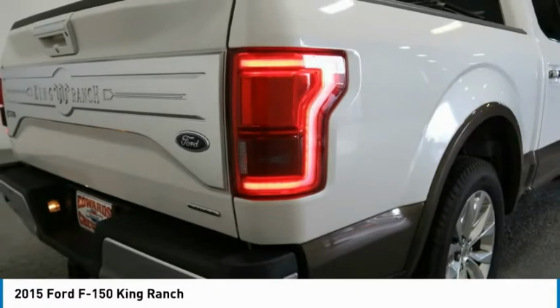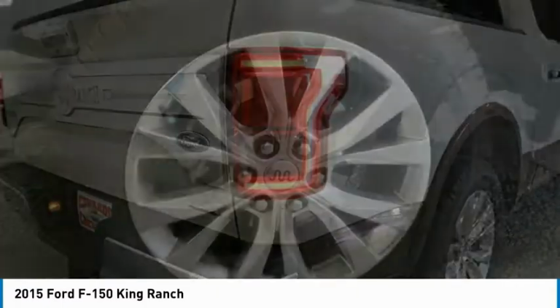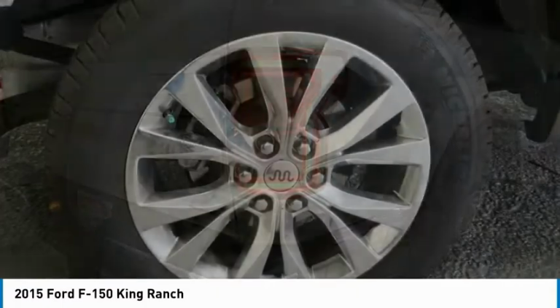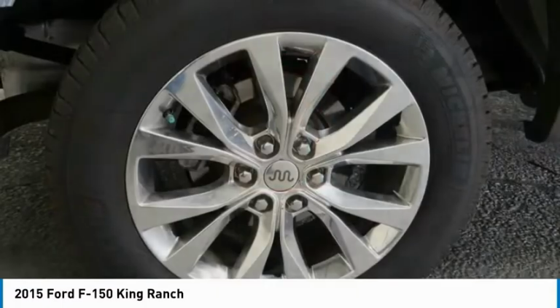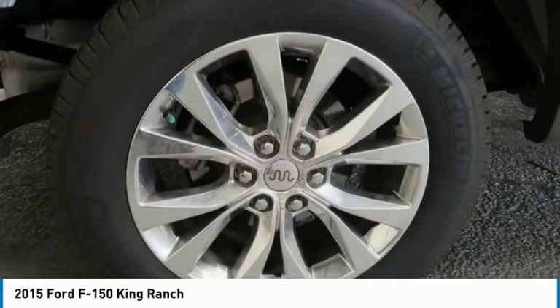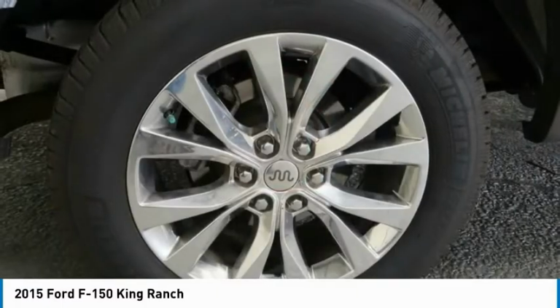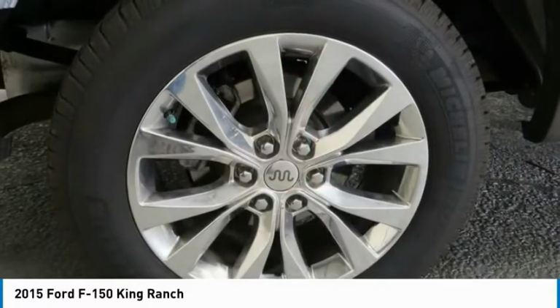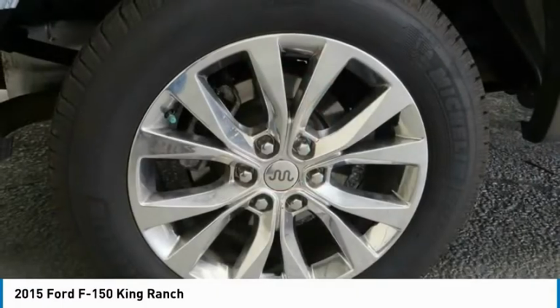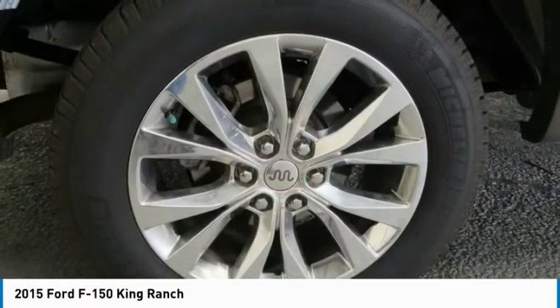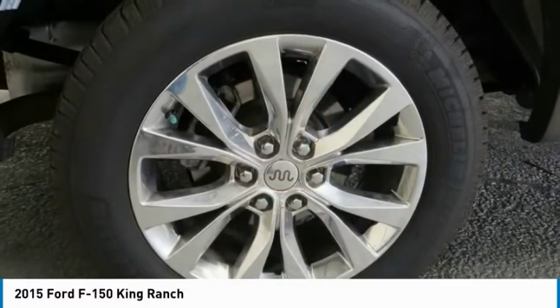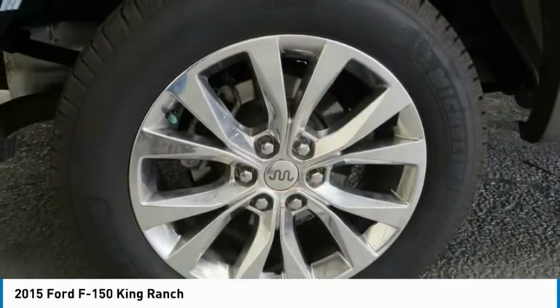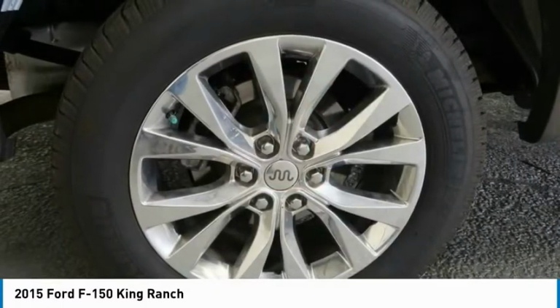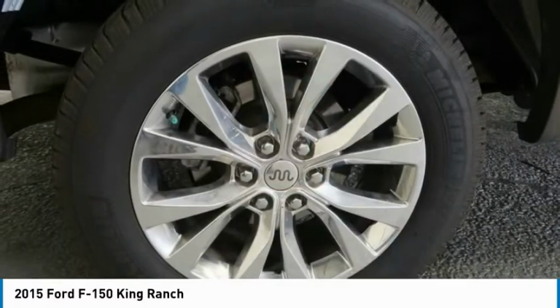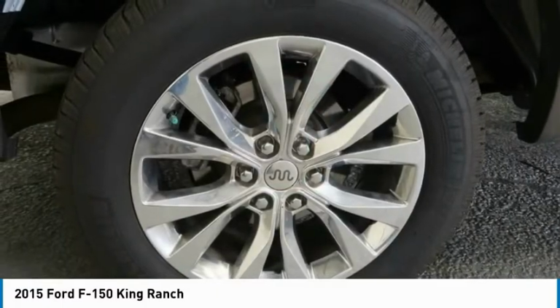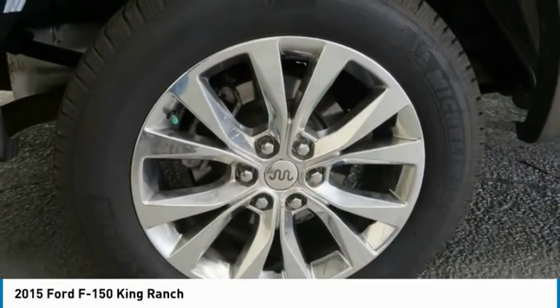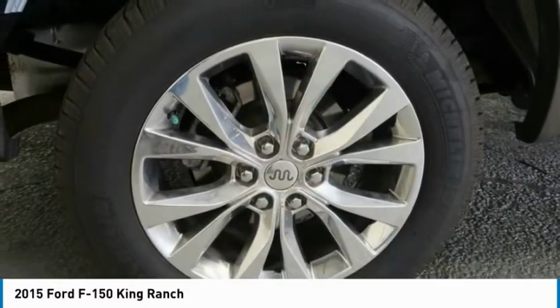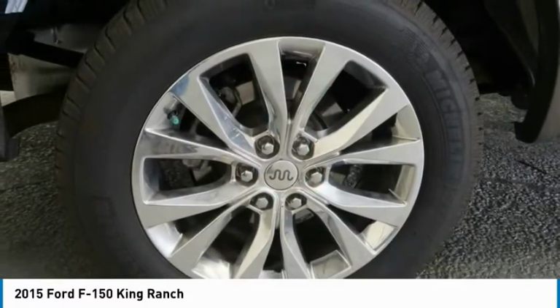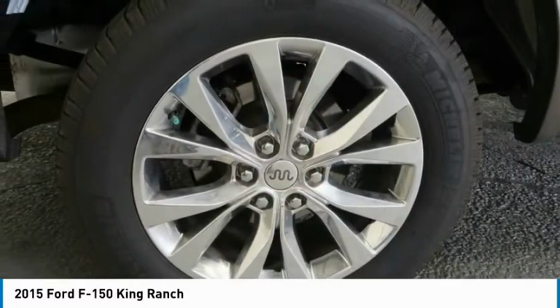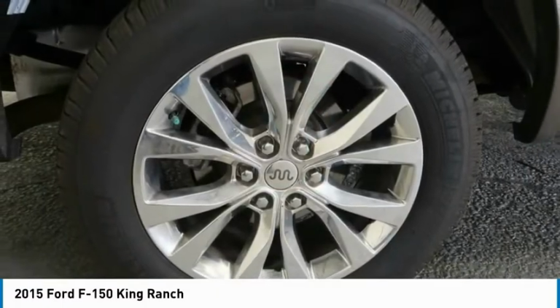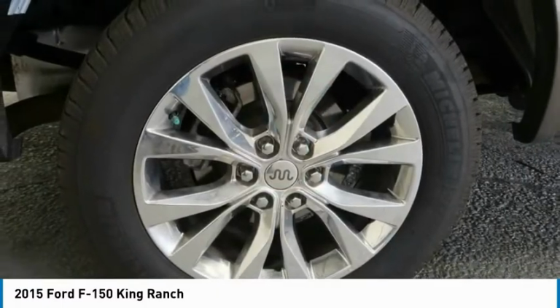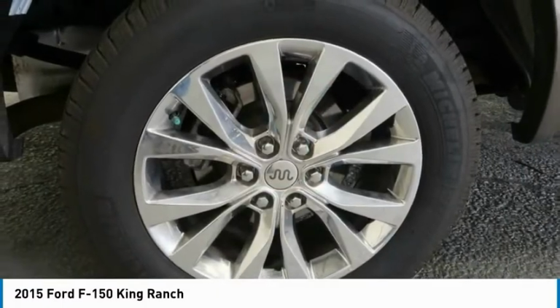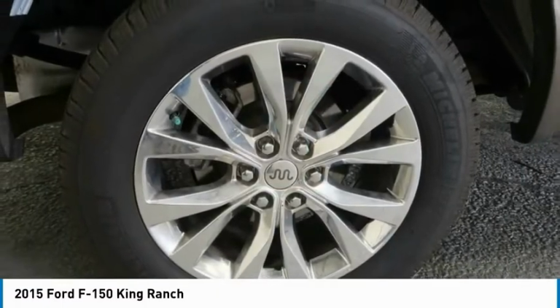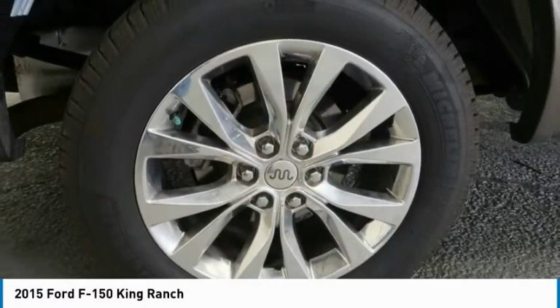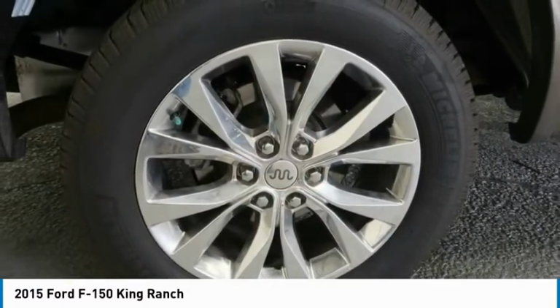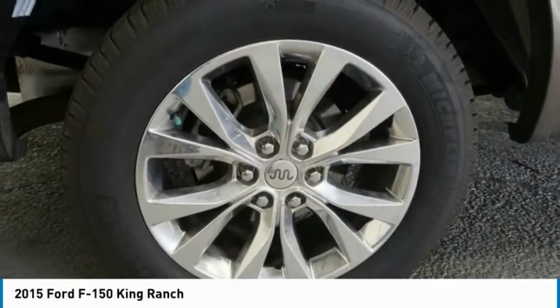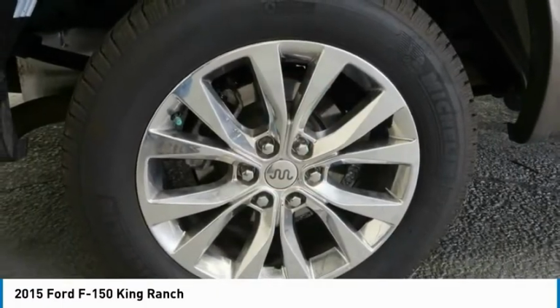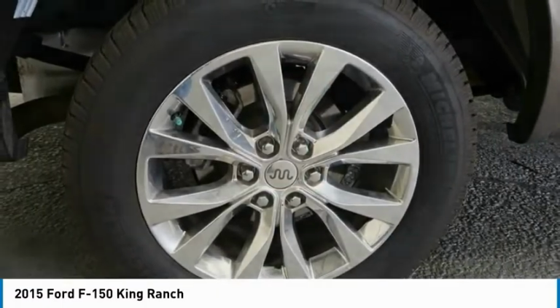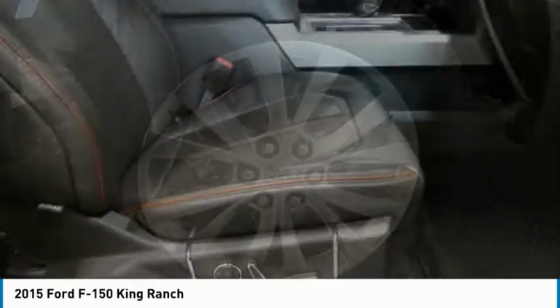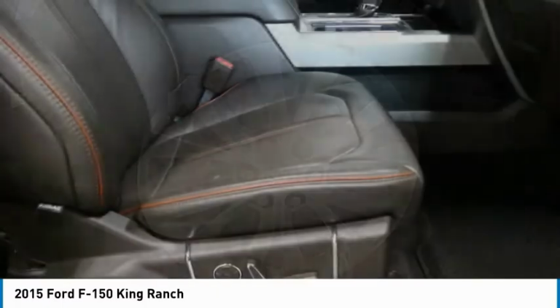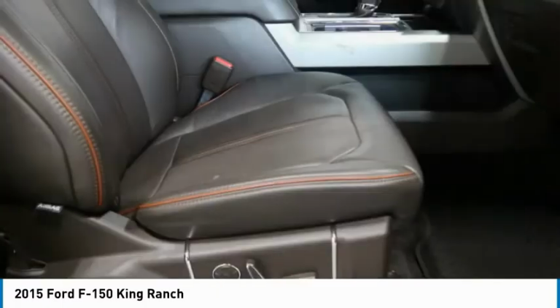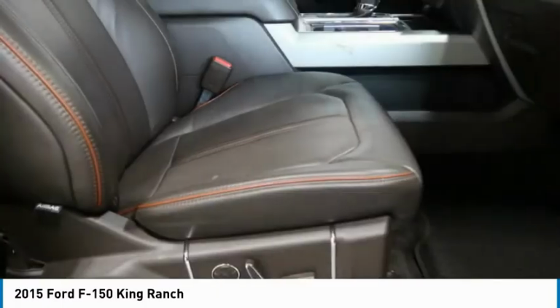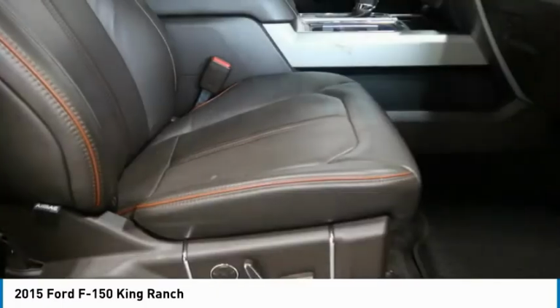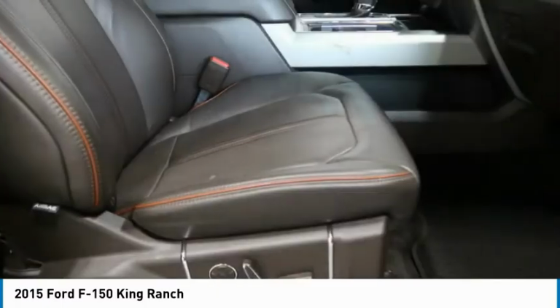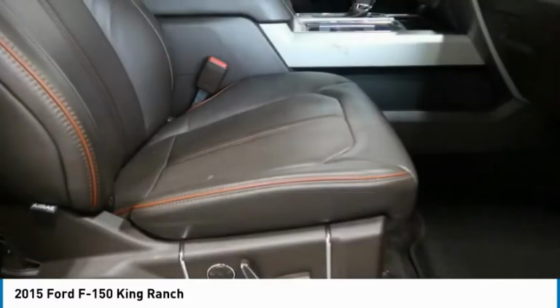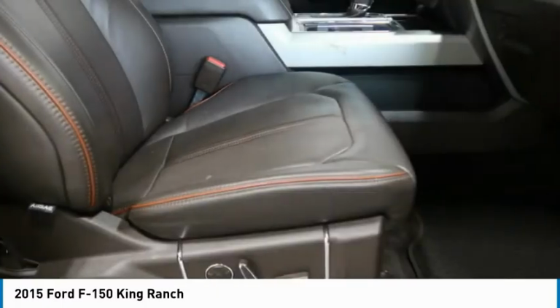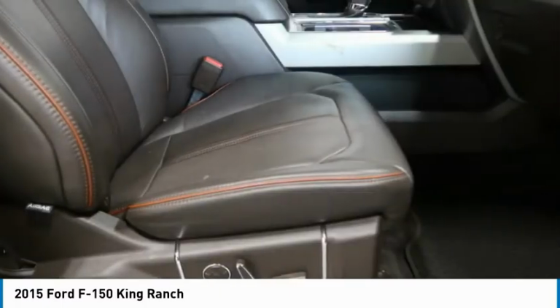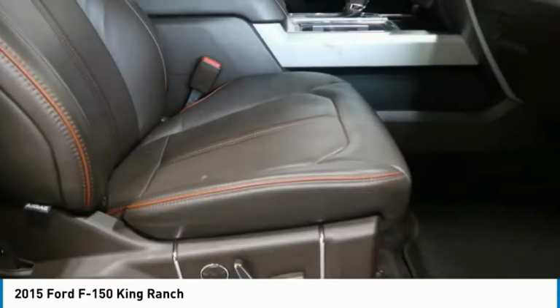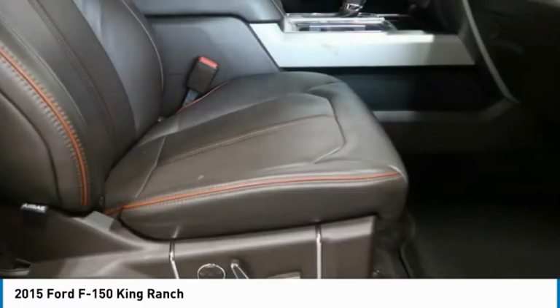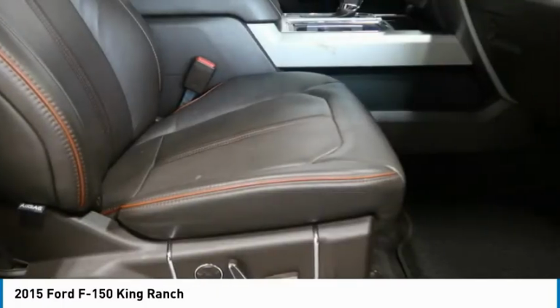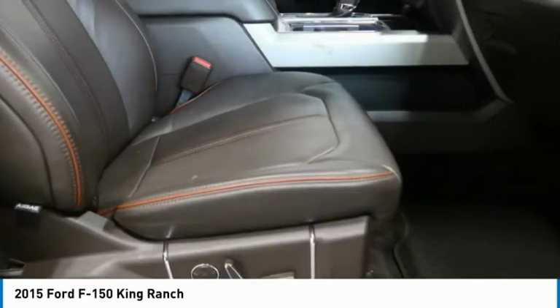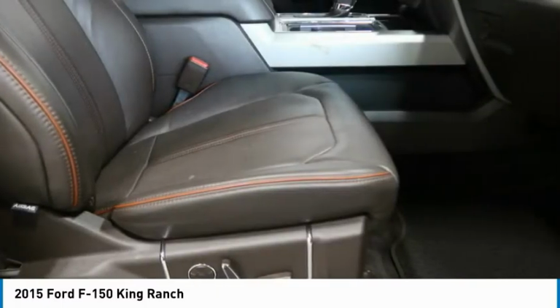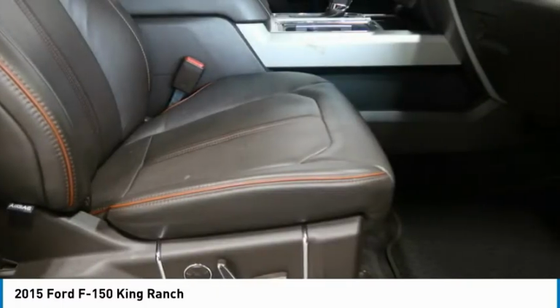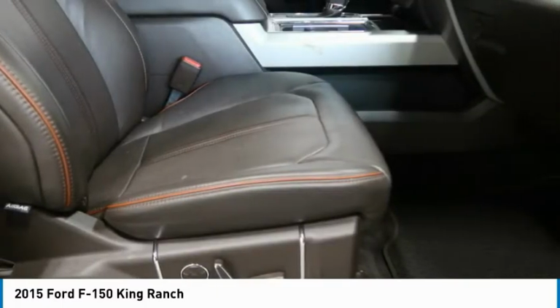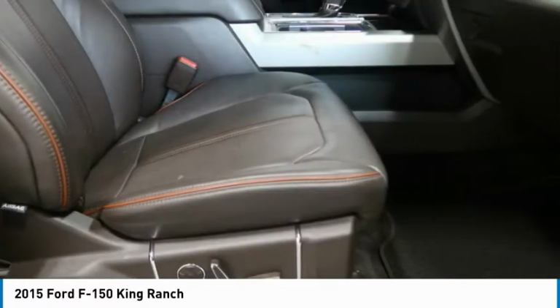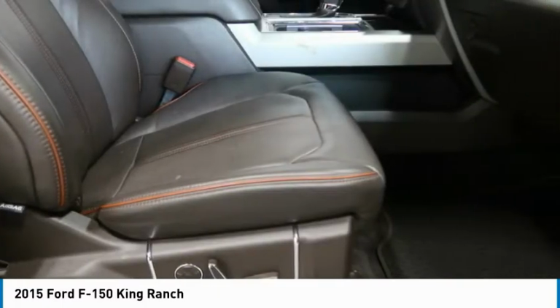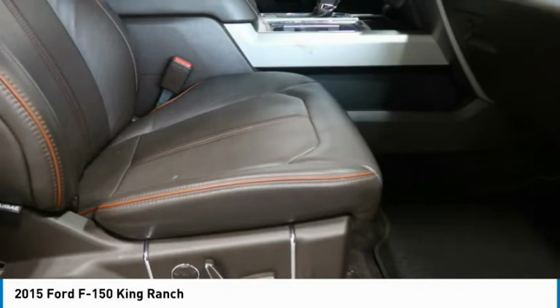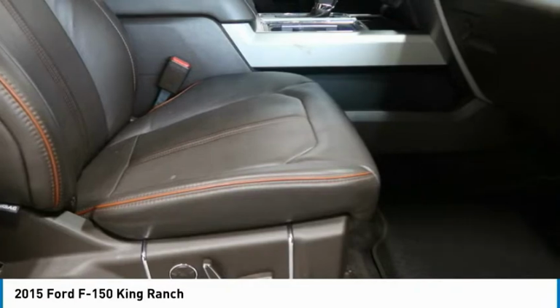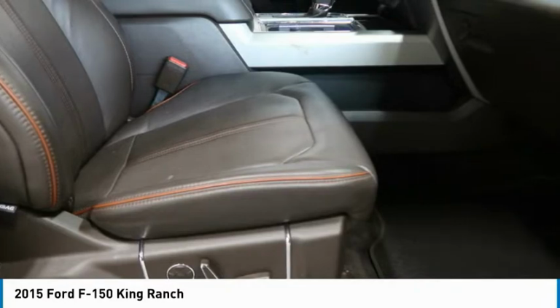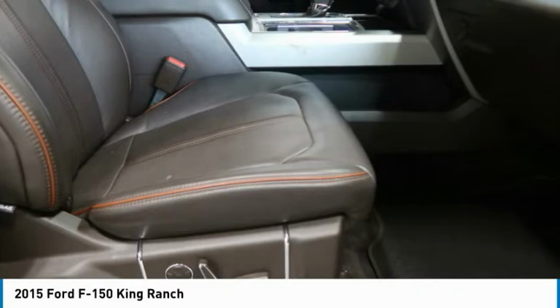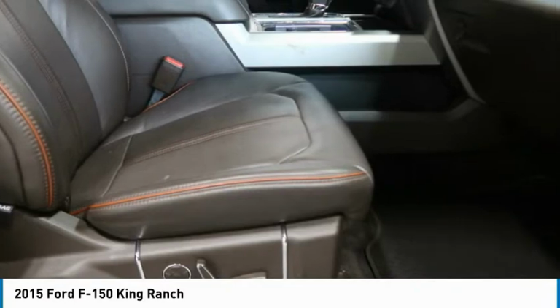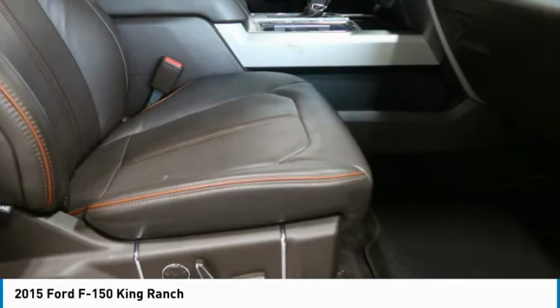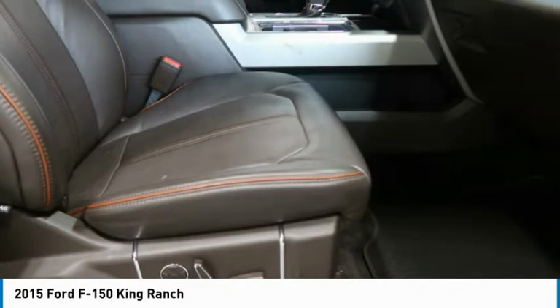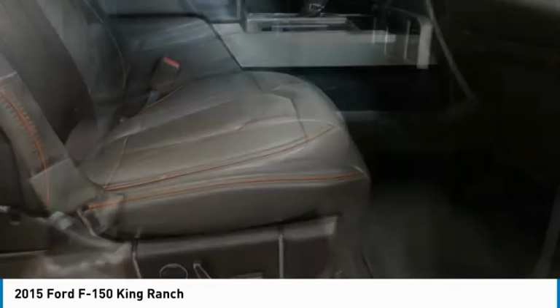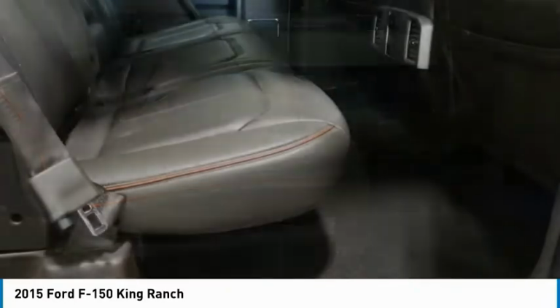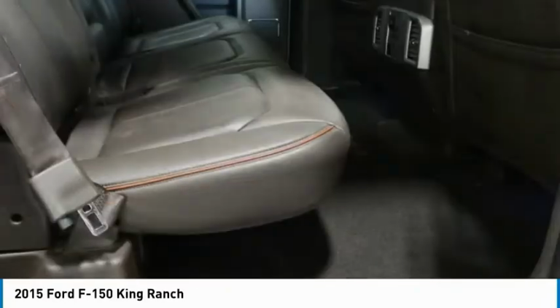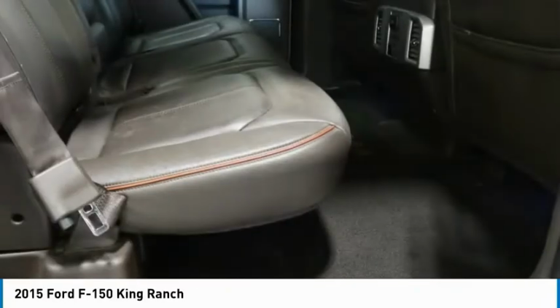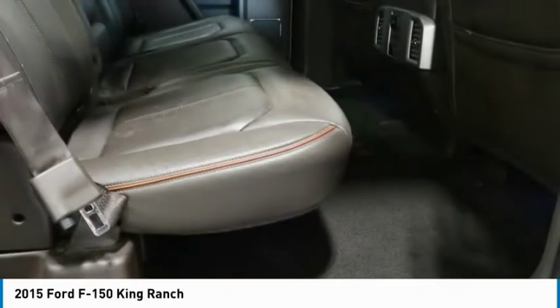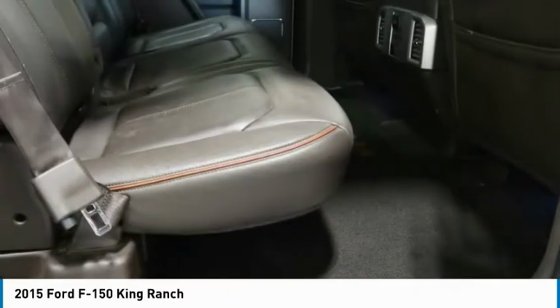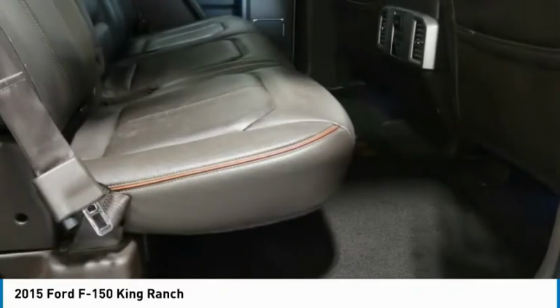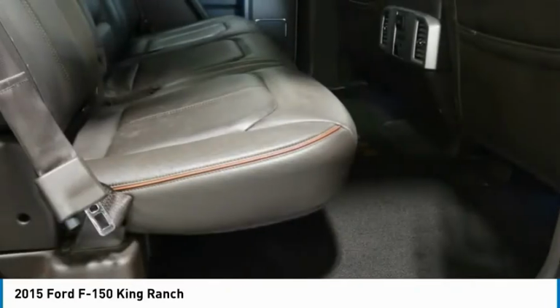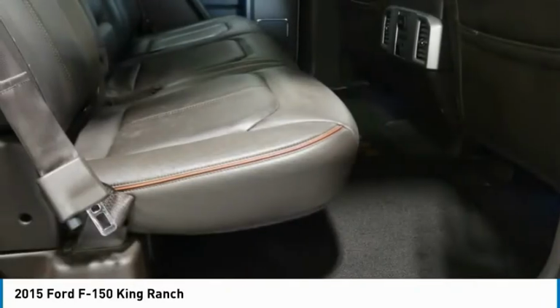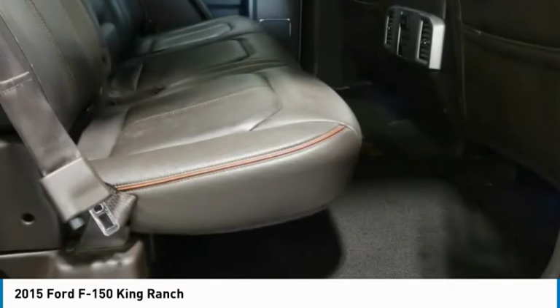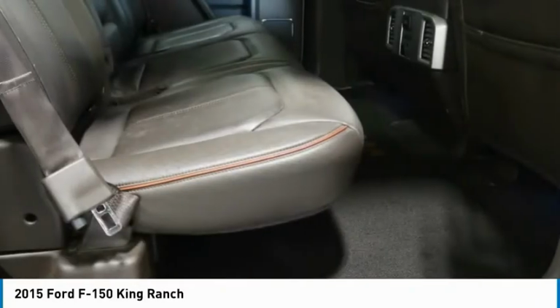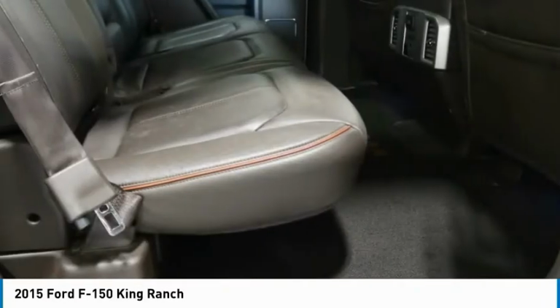Power driver seat. This isn't just a vehicle, it's an experience. So stop in for a test drive today.